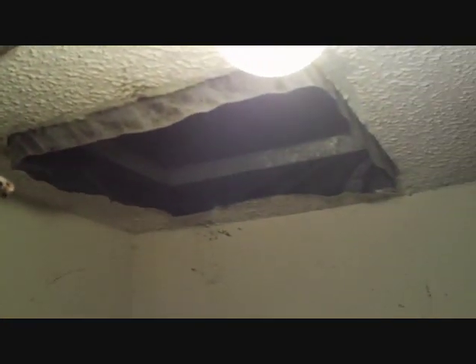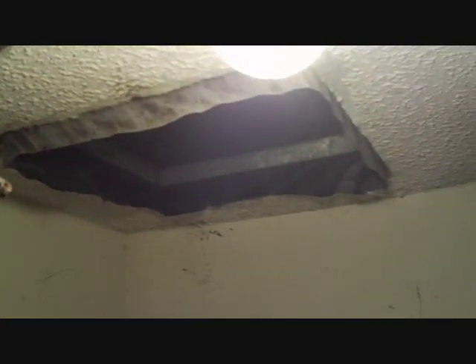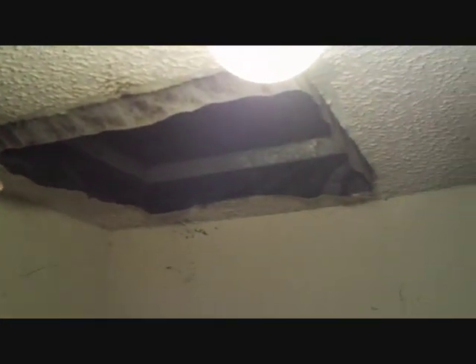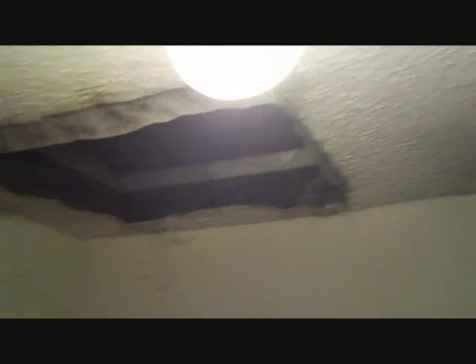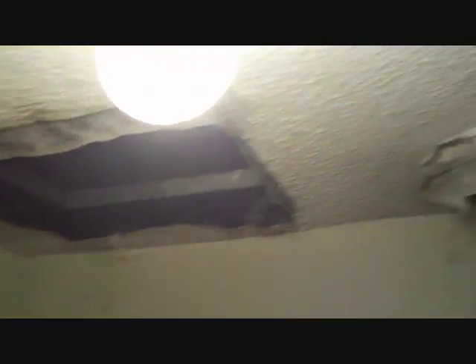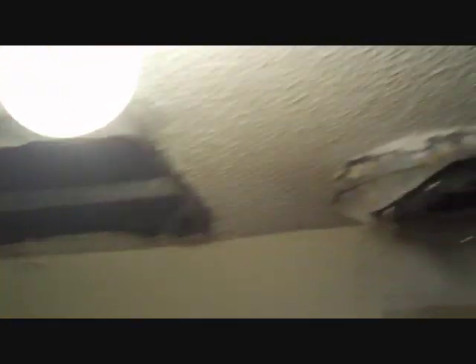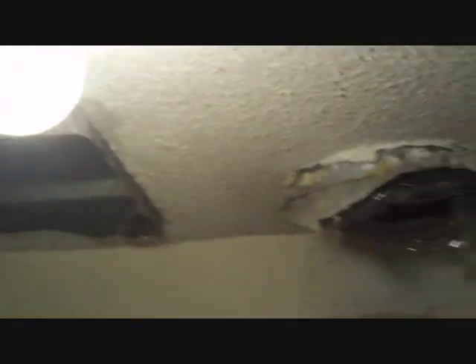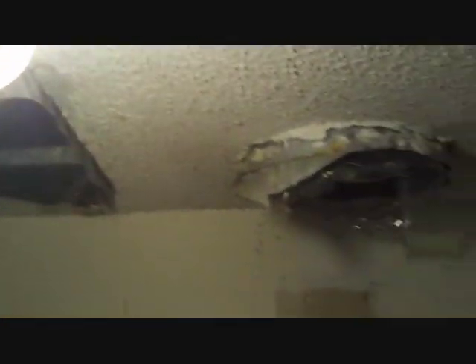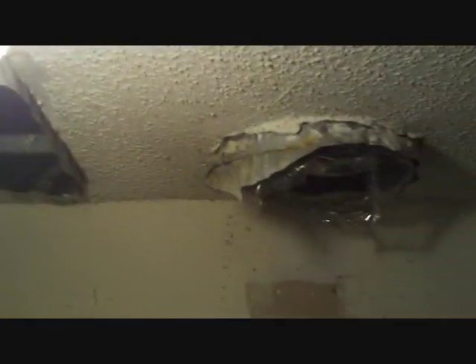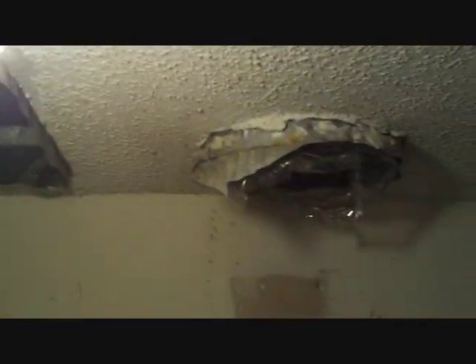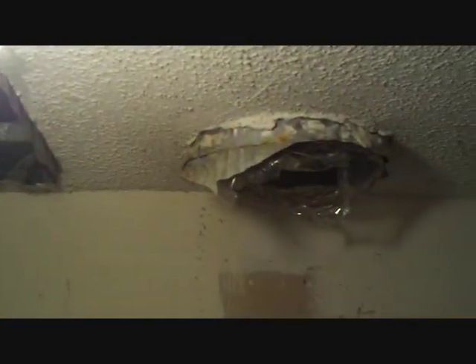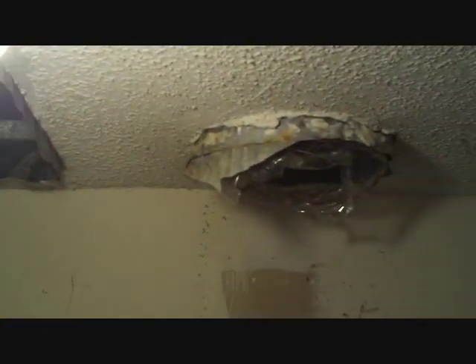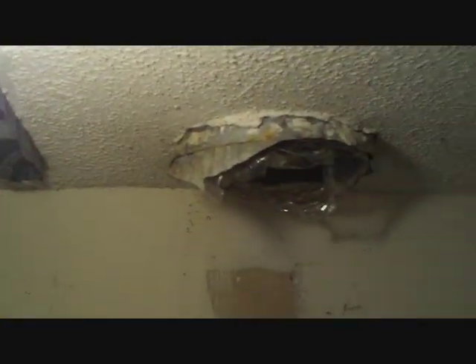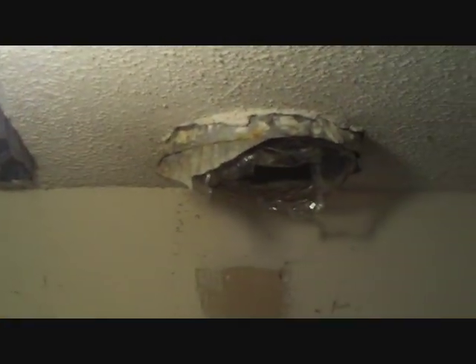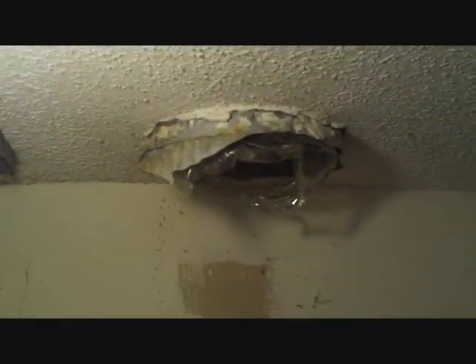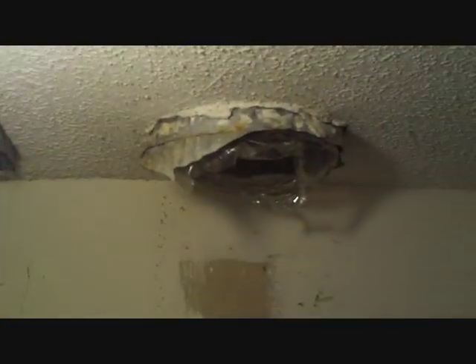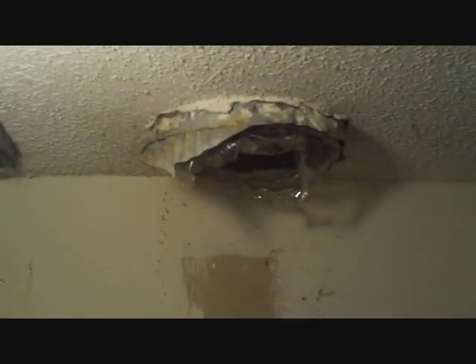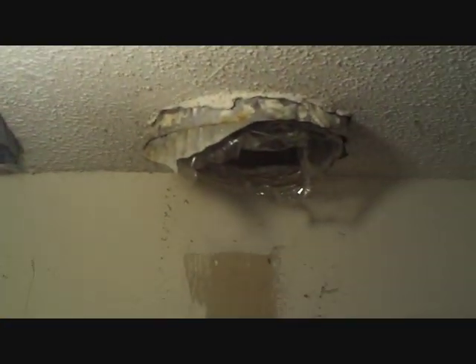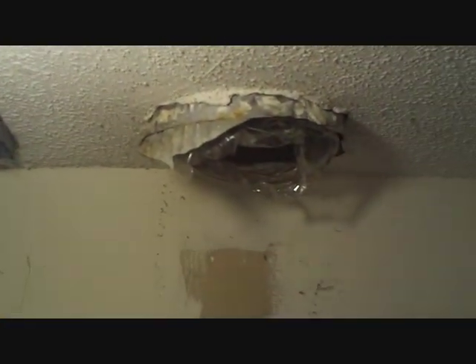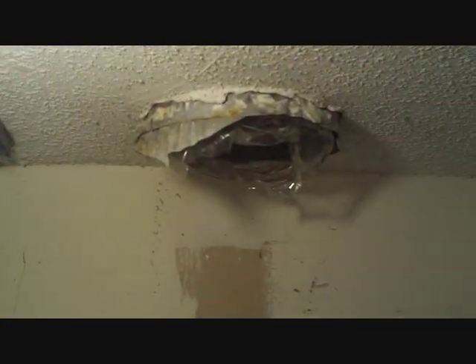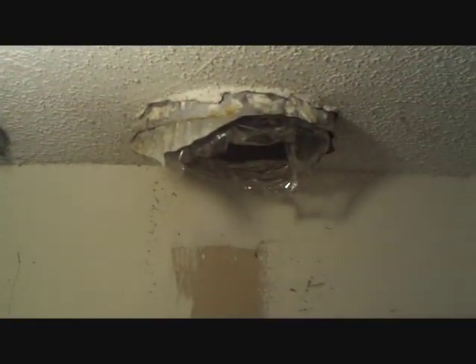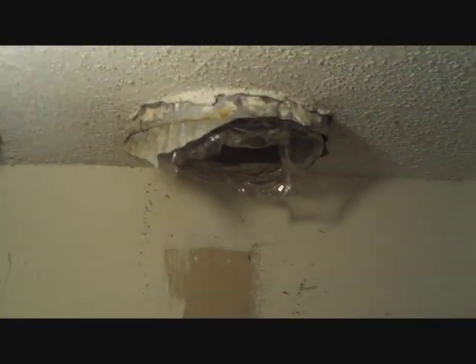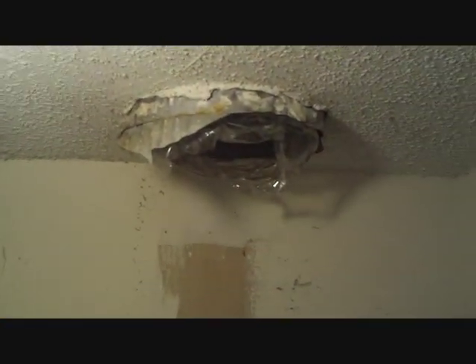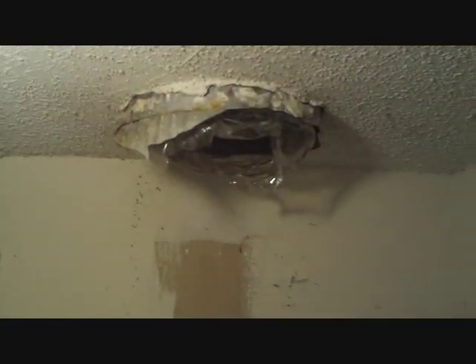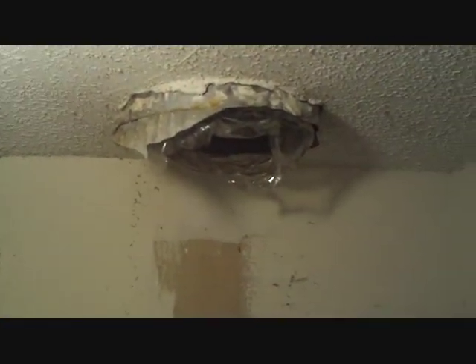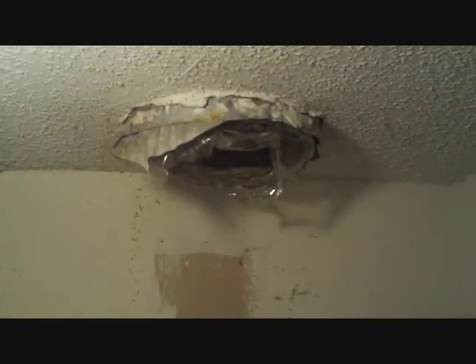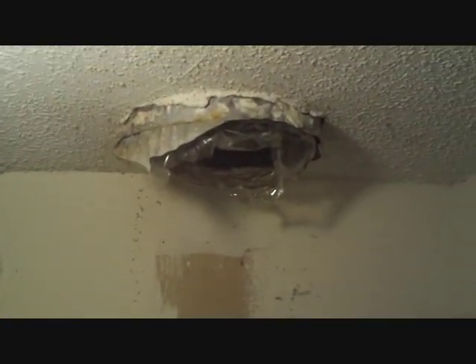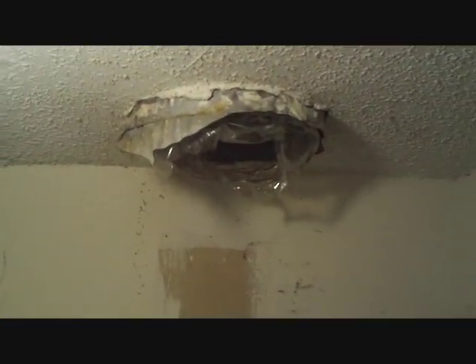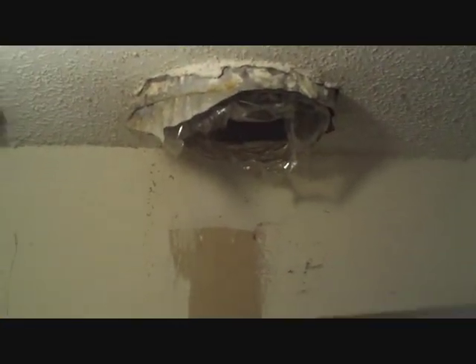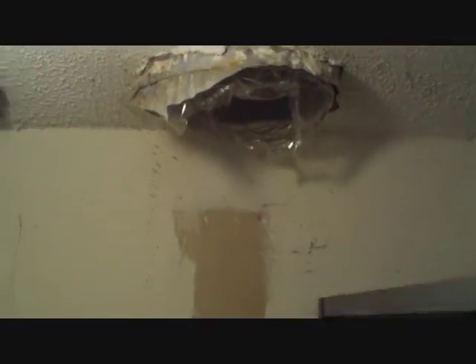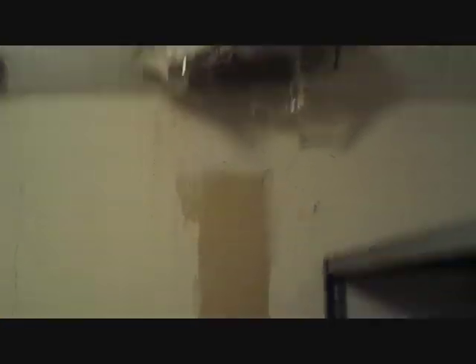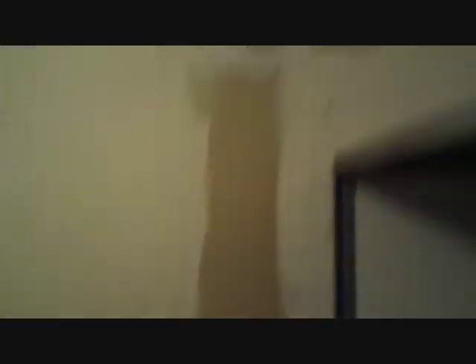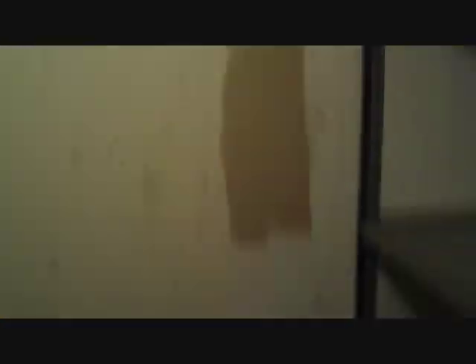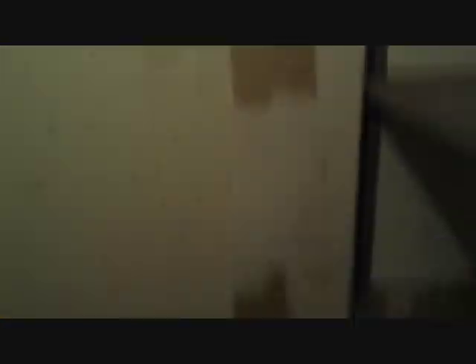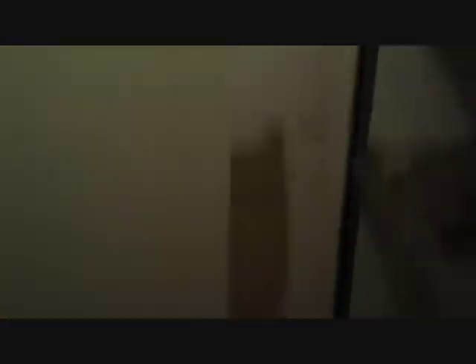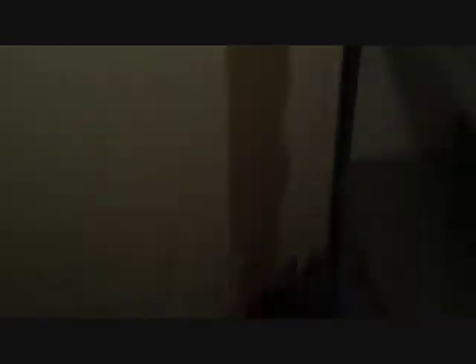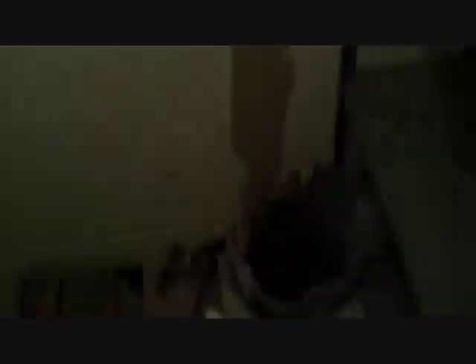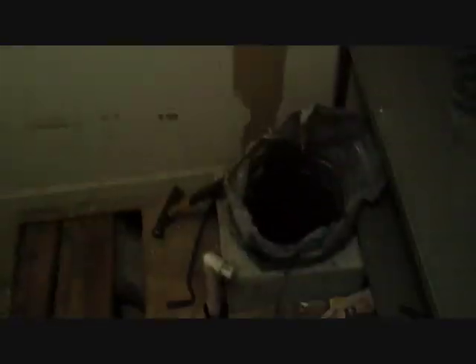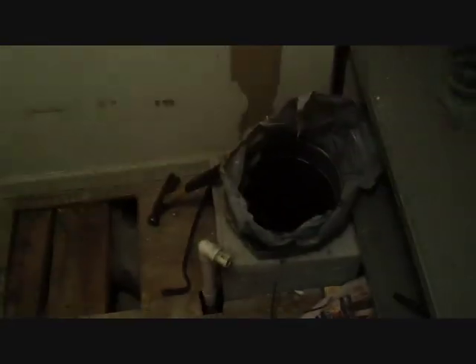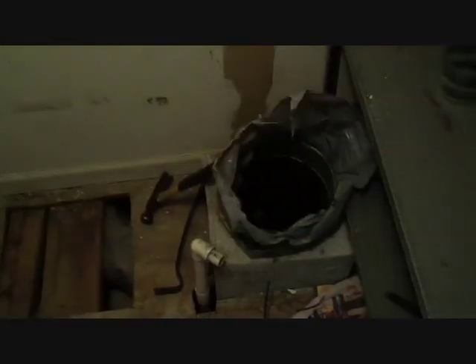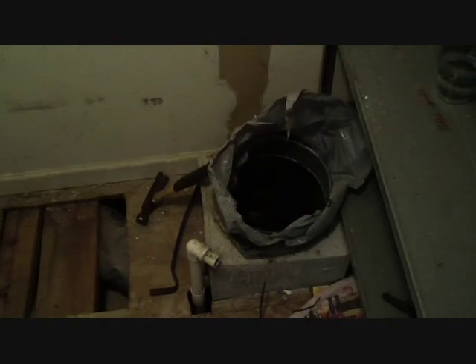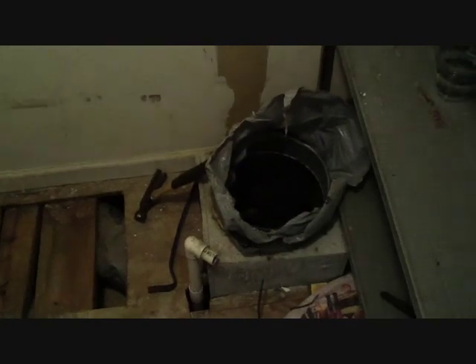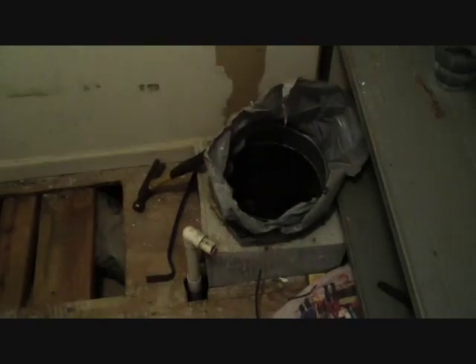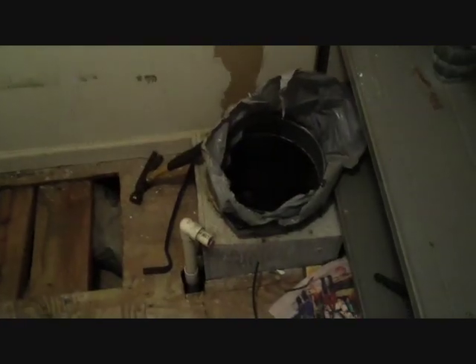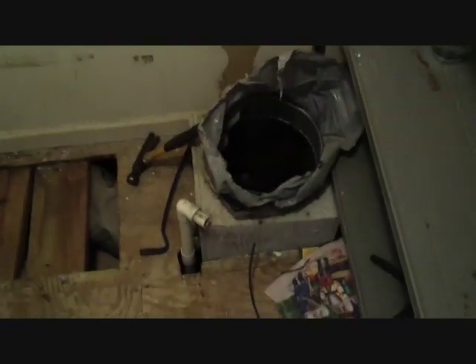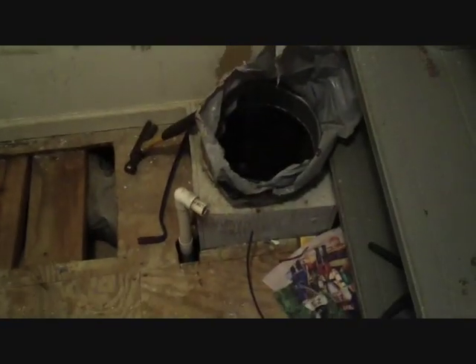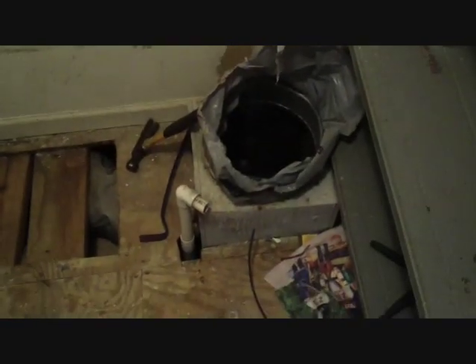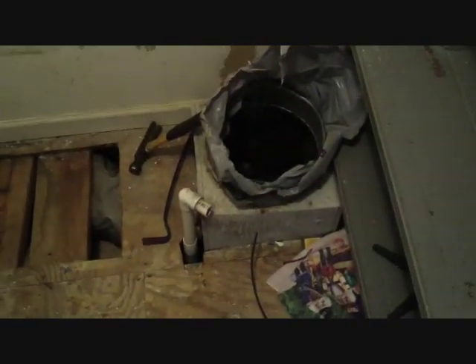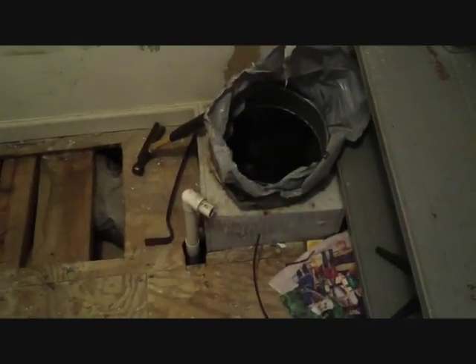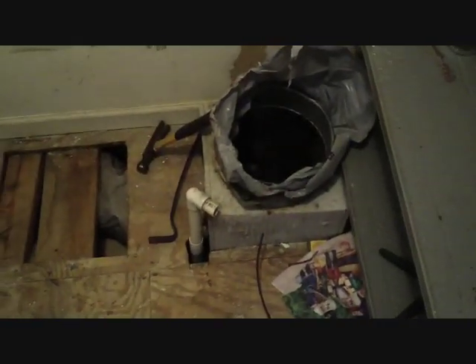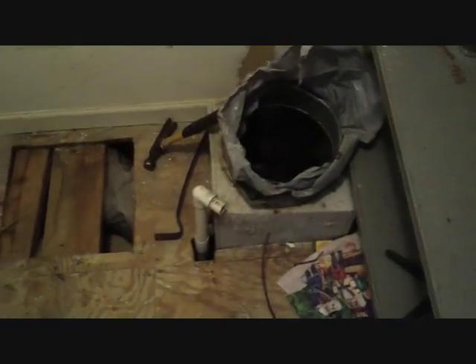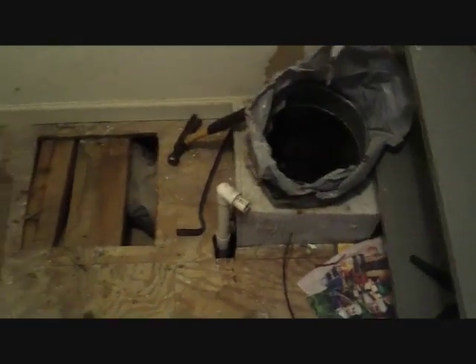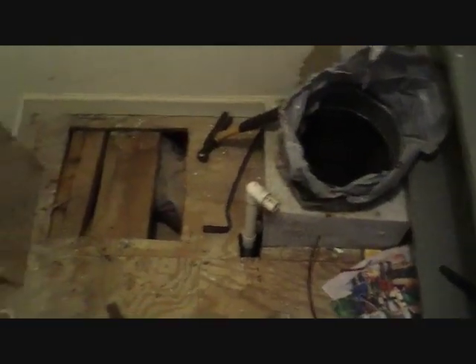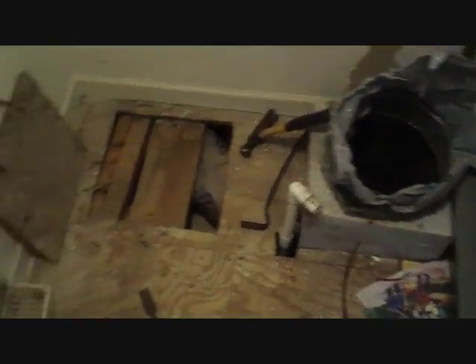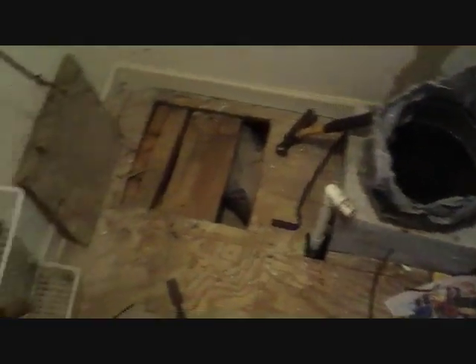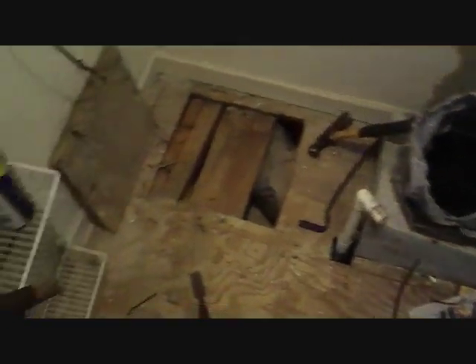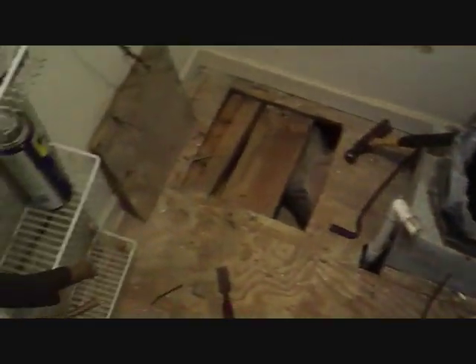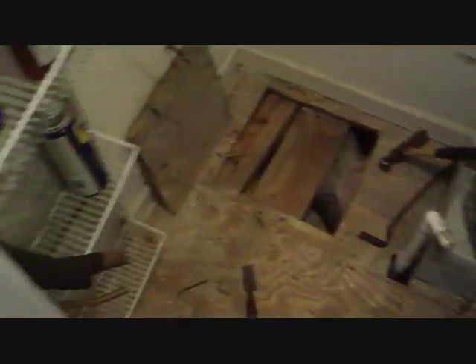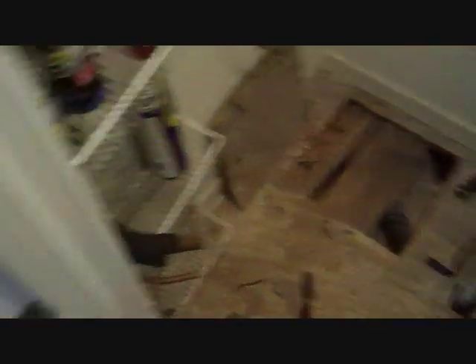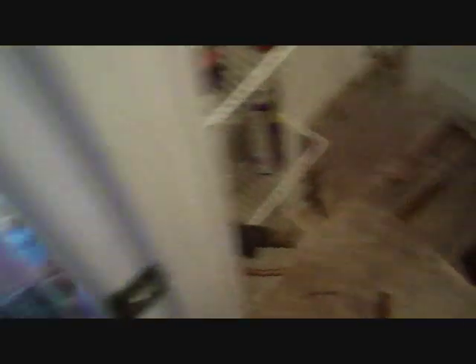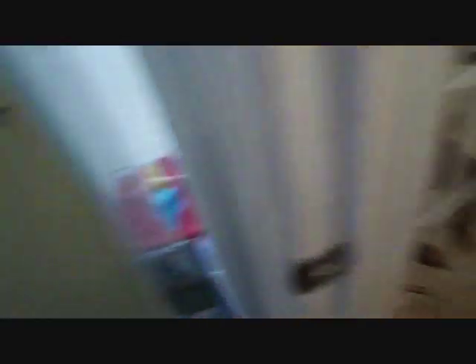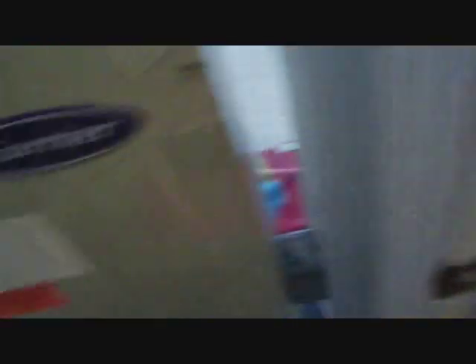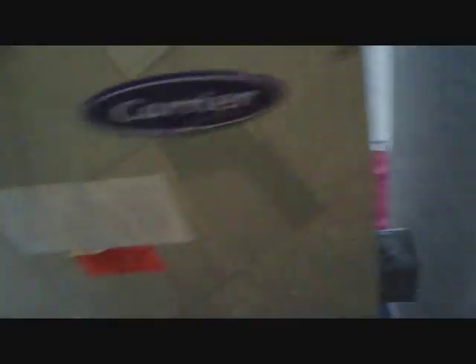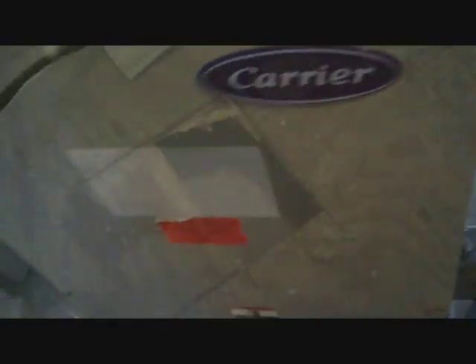Despite being at the beach, that condenser looks pretty good after 11 years. Carrier knows what they're doing. So we're going to get to it and we'll see how it goes.